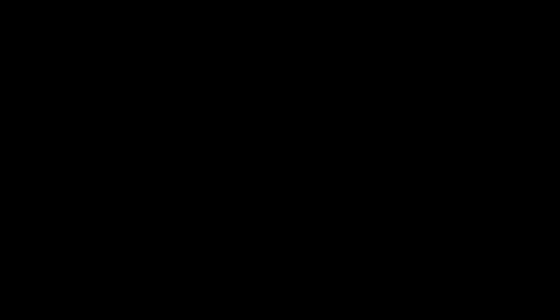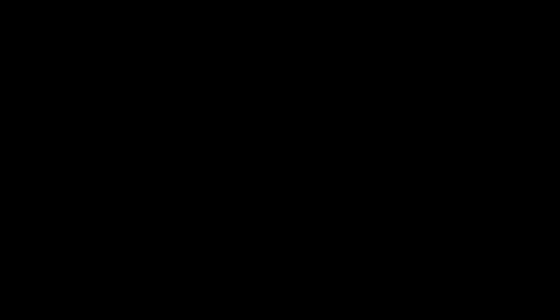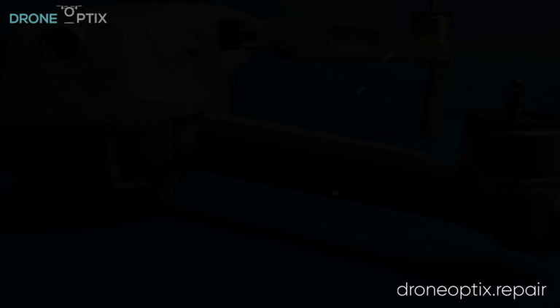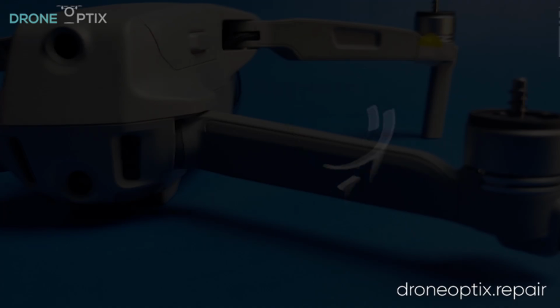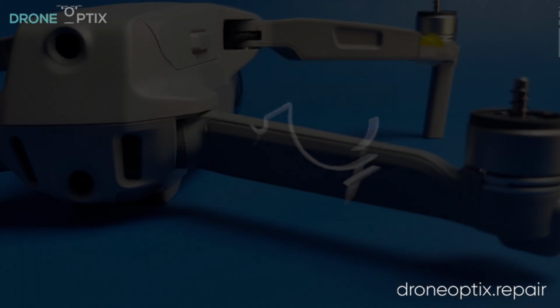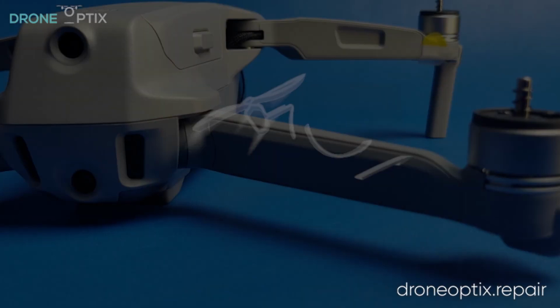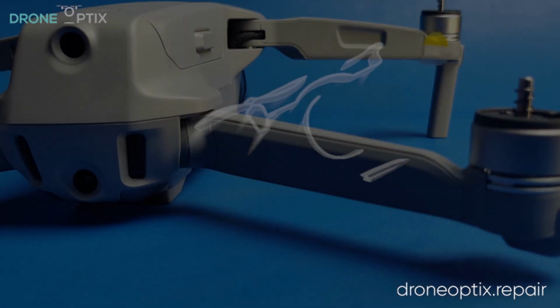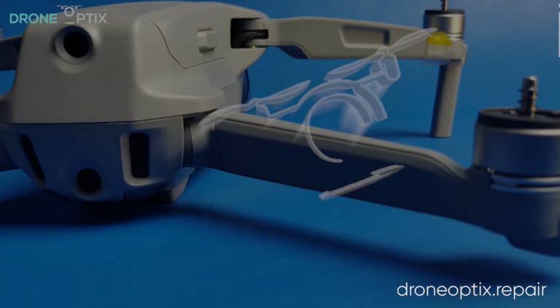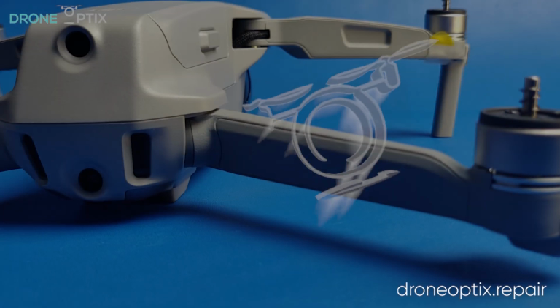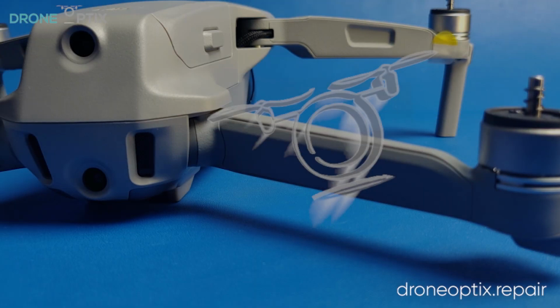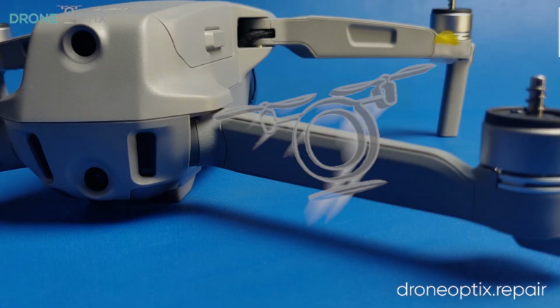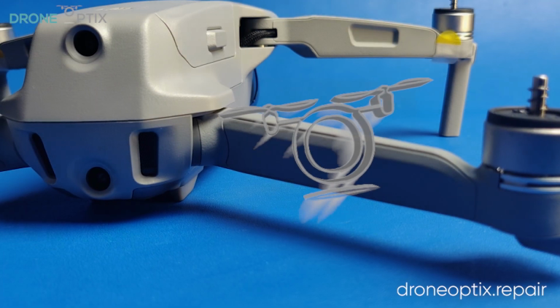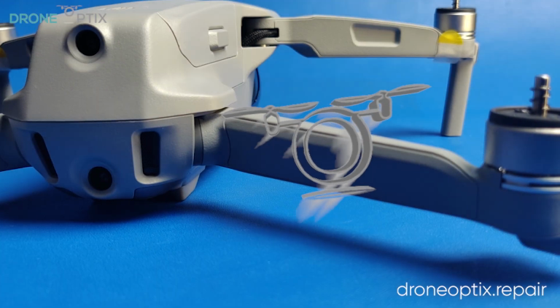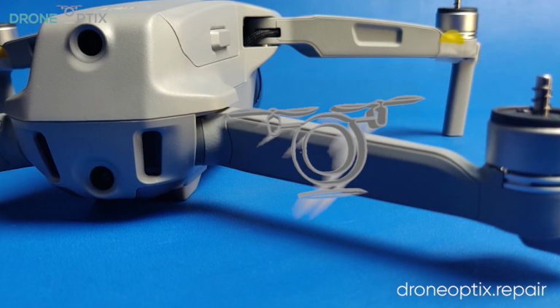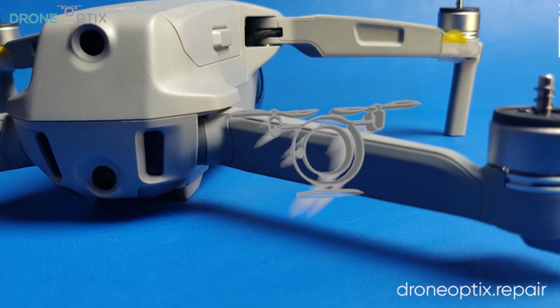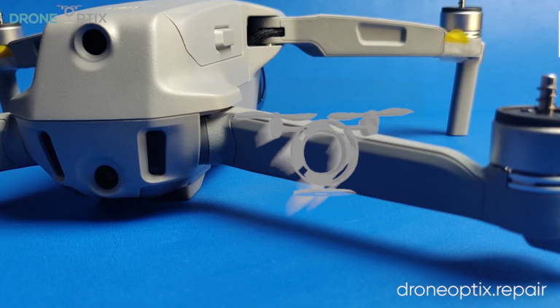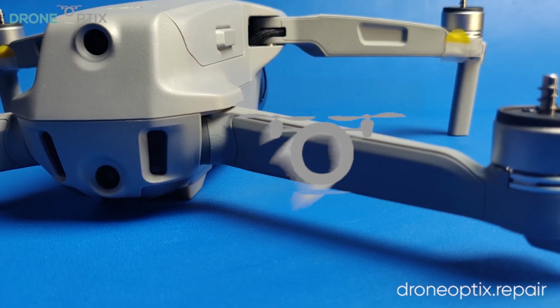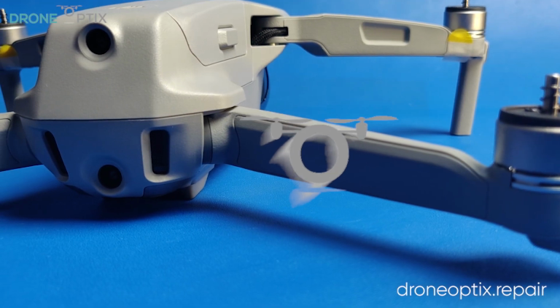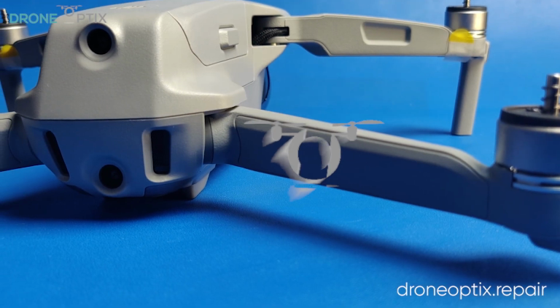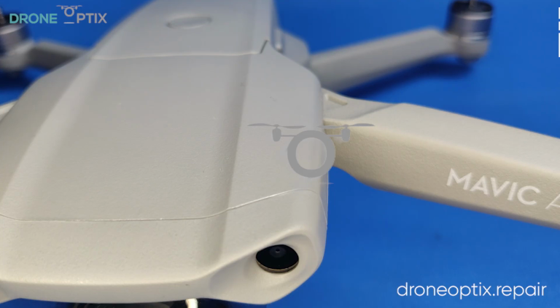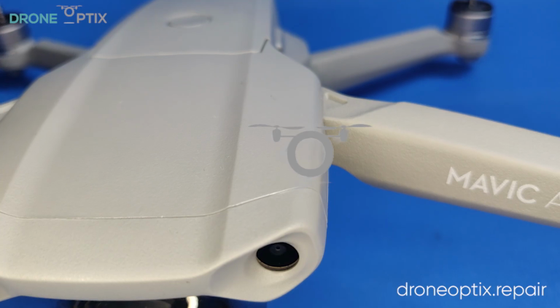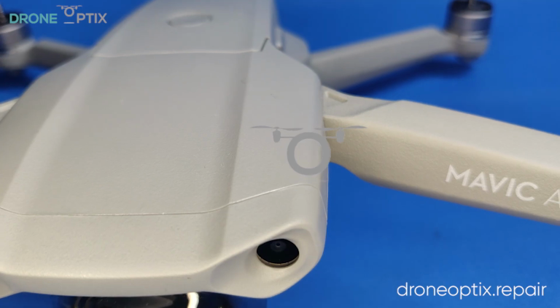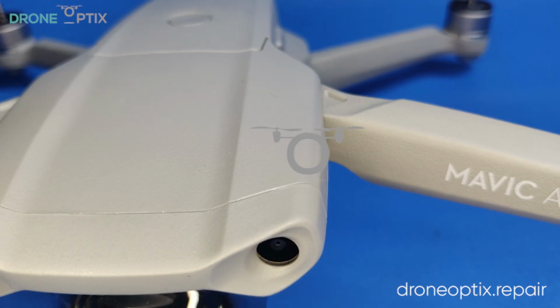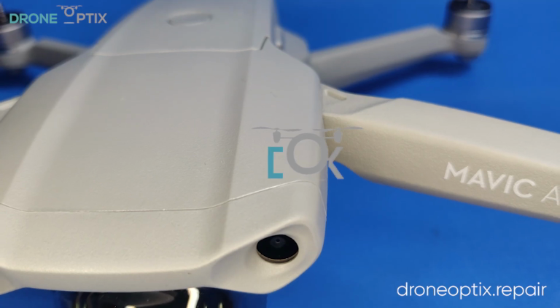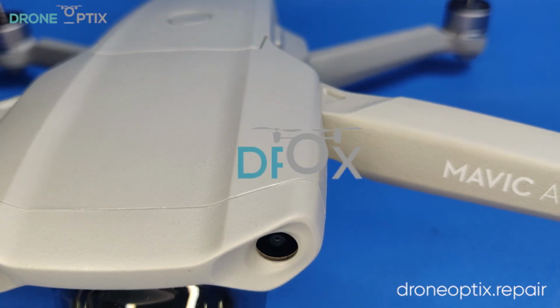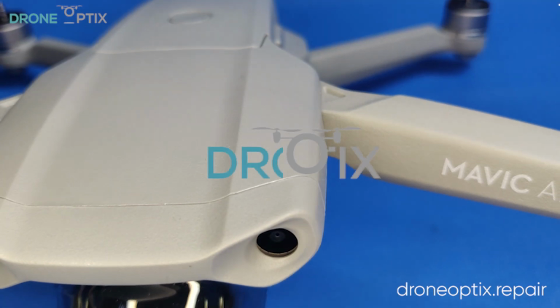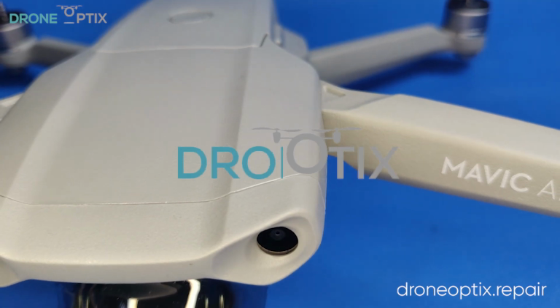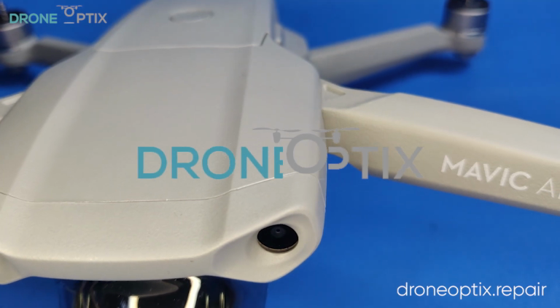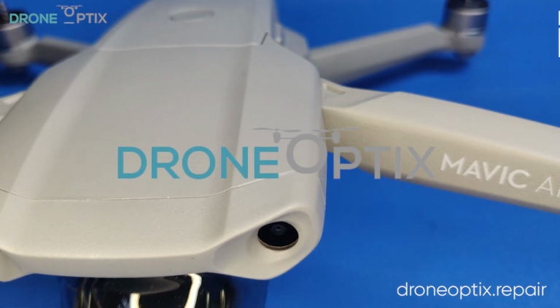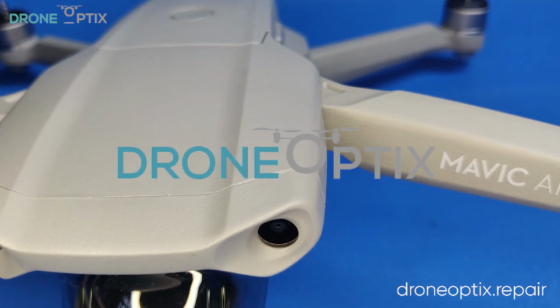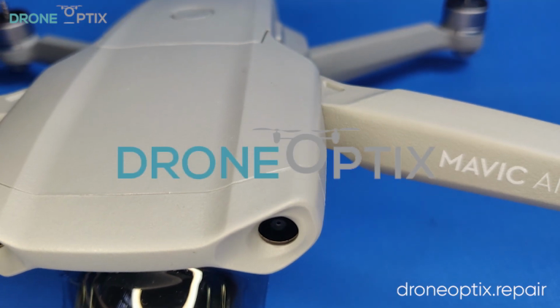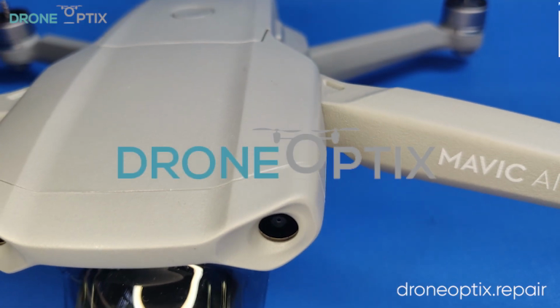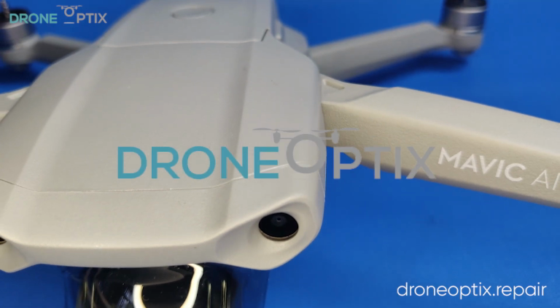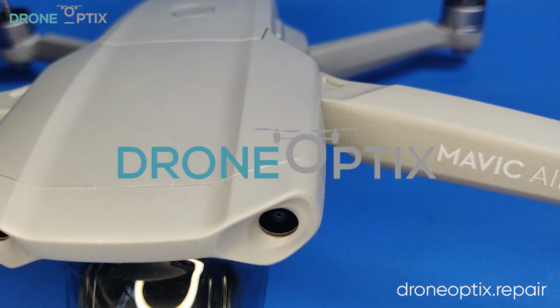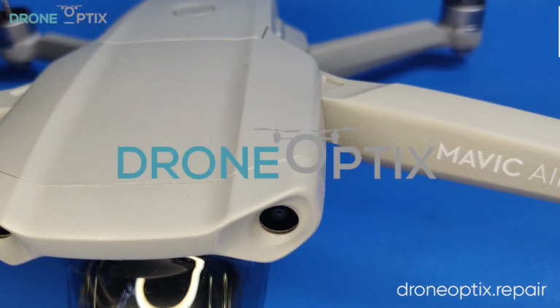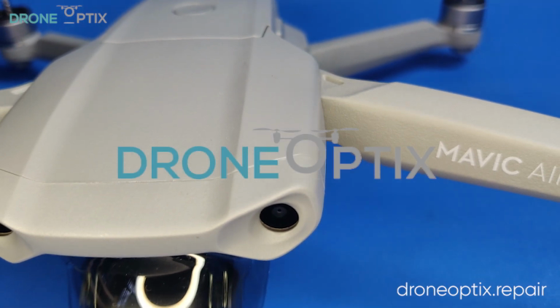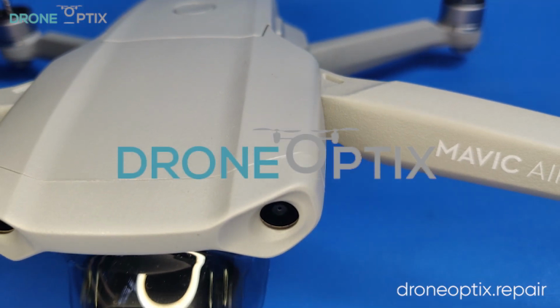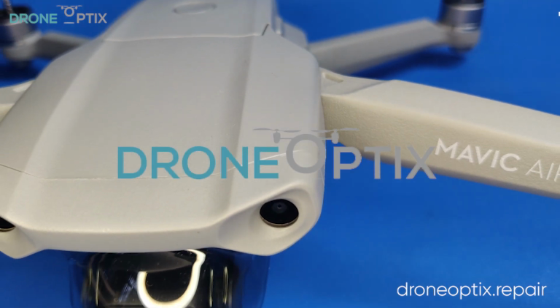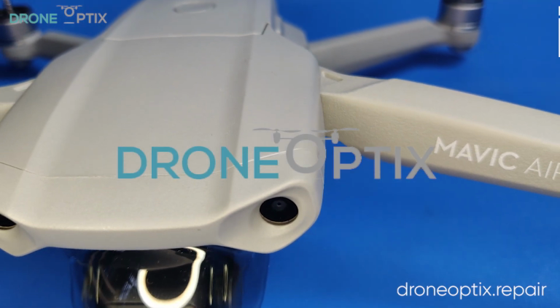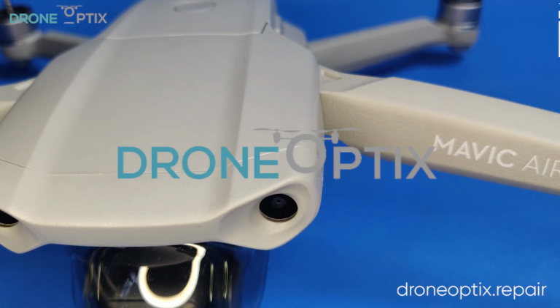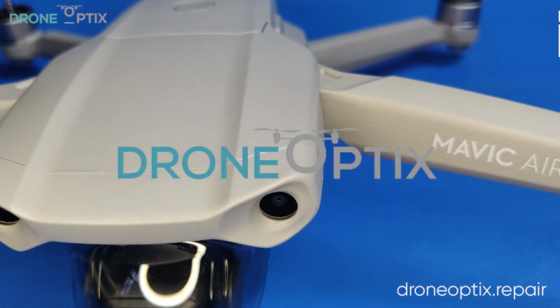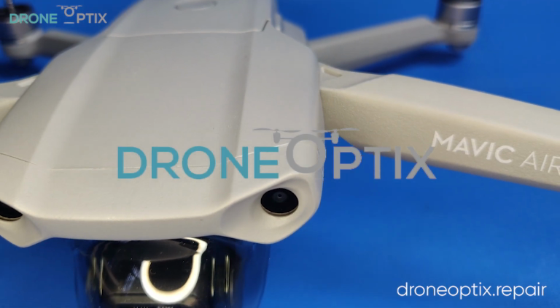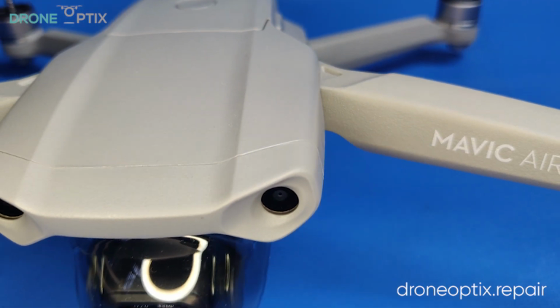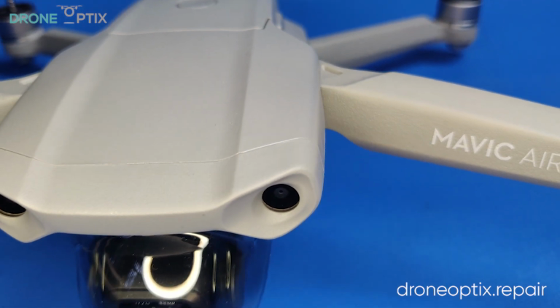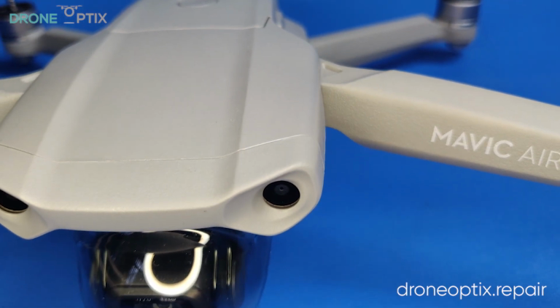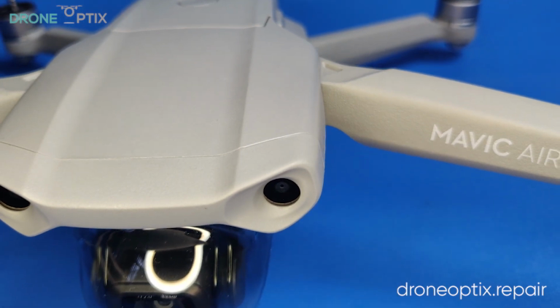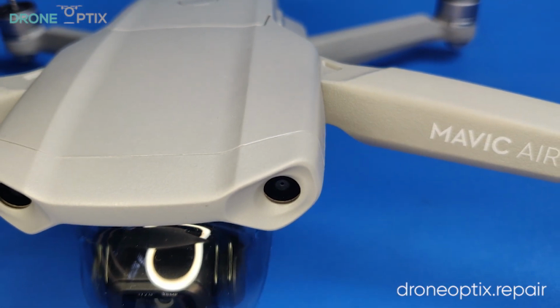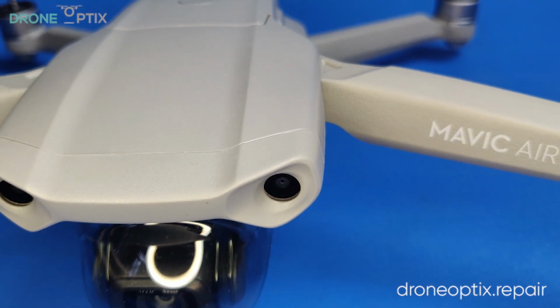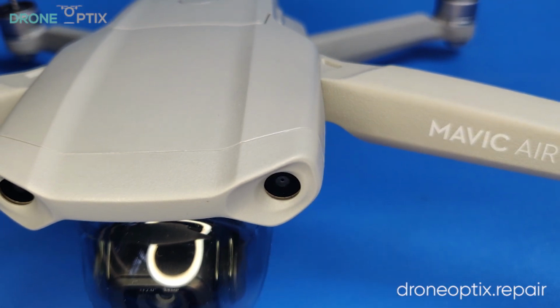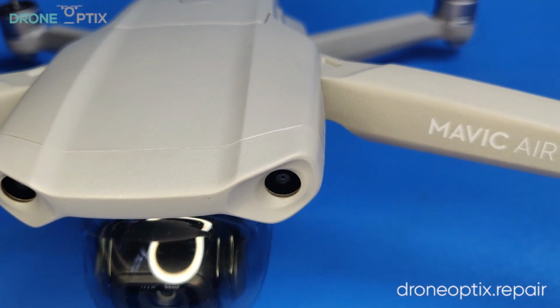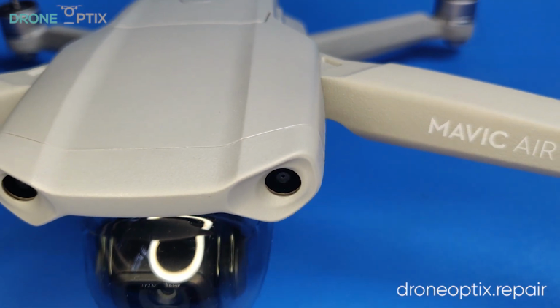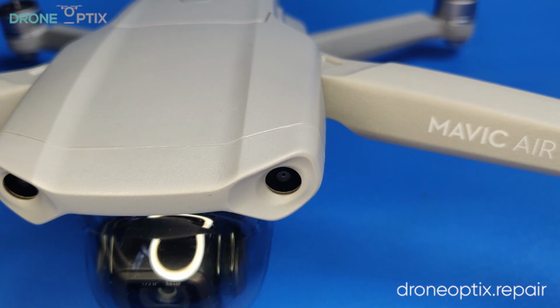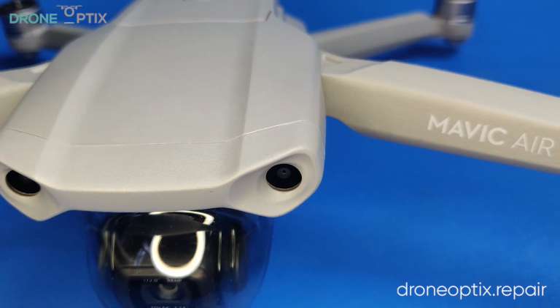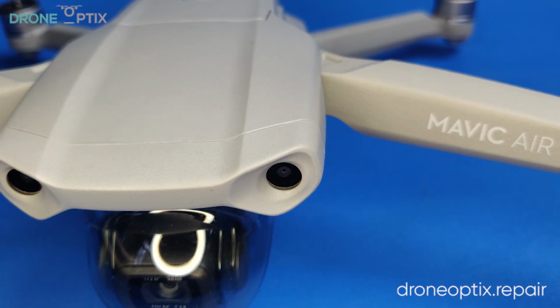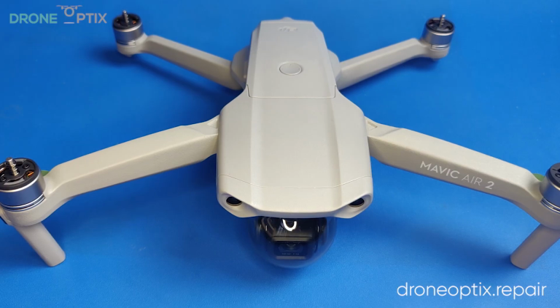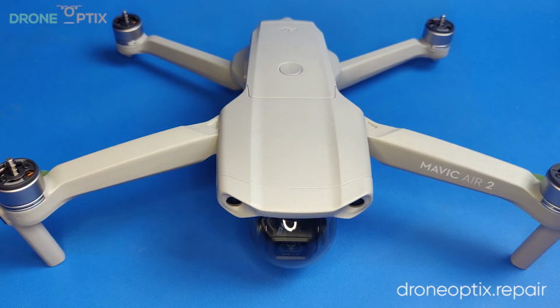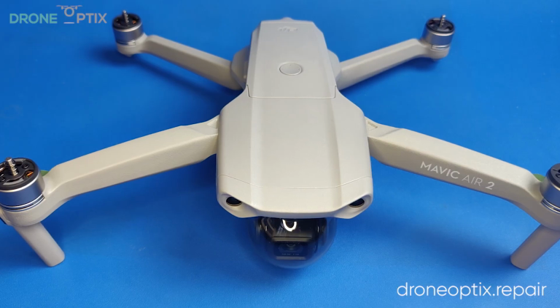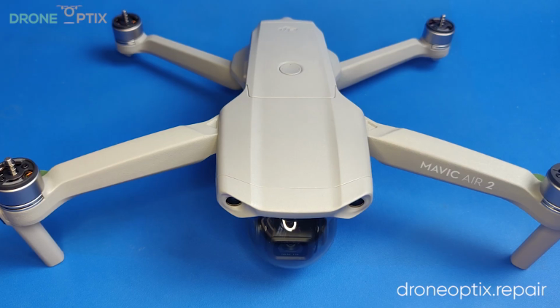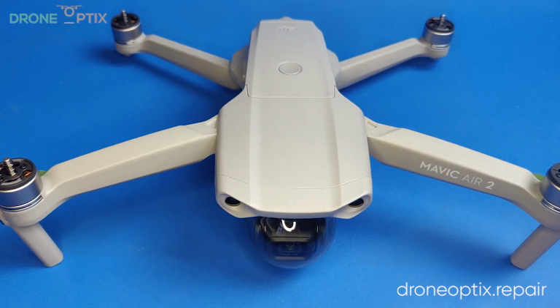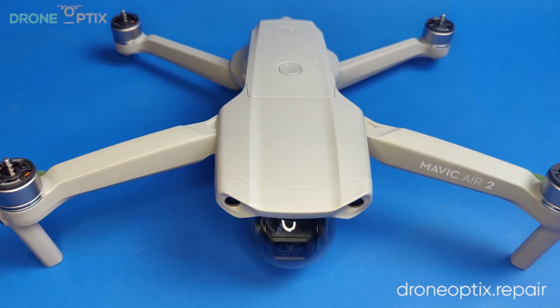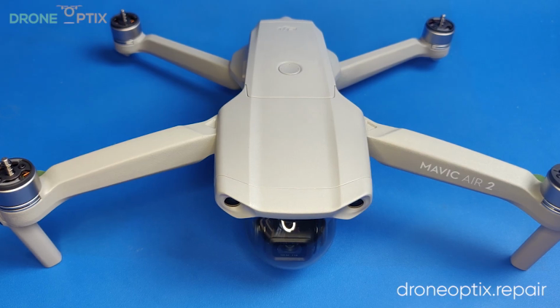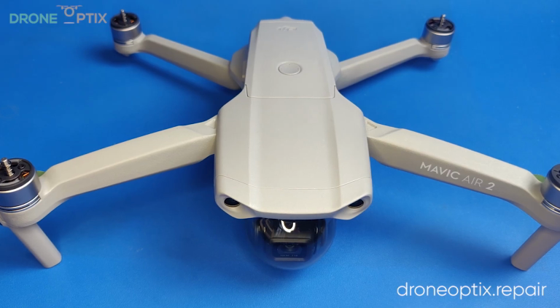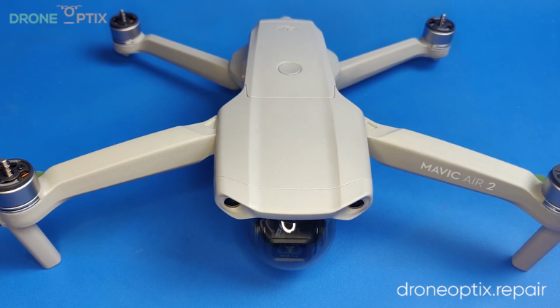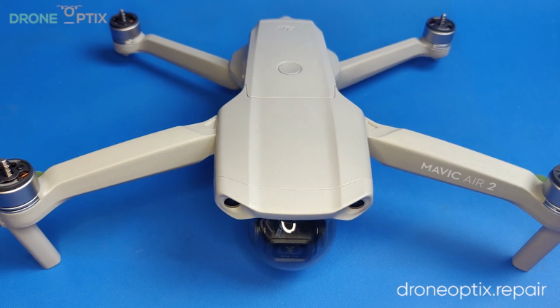Hi, I'm Darius from Drone Optics Parts and today we're doing a teardown of the brand new DJI Mavic Air 2.